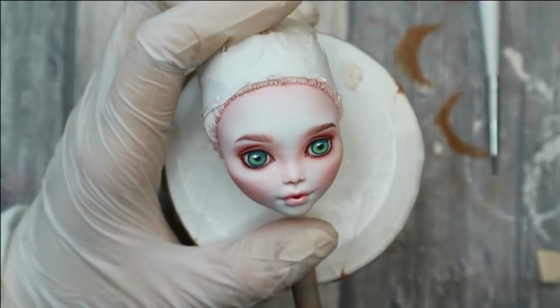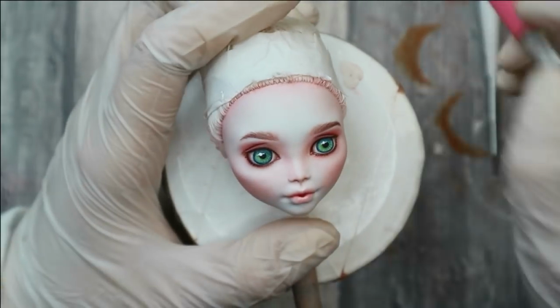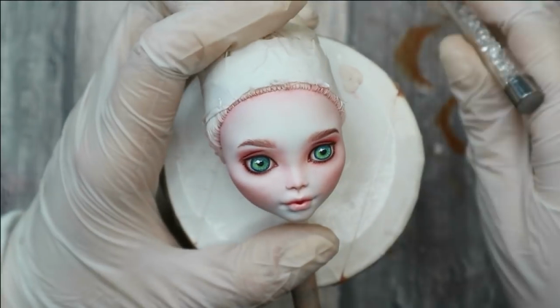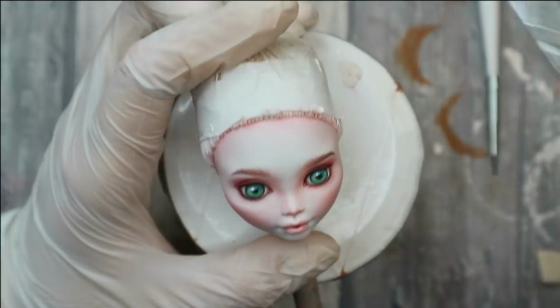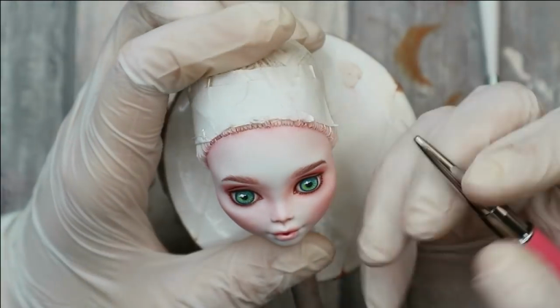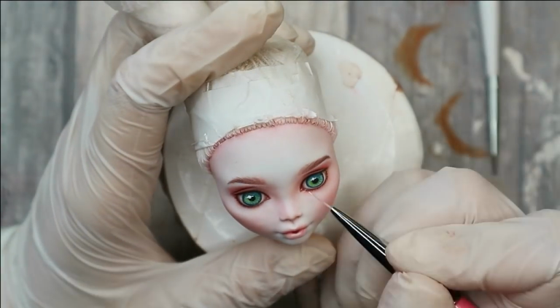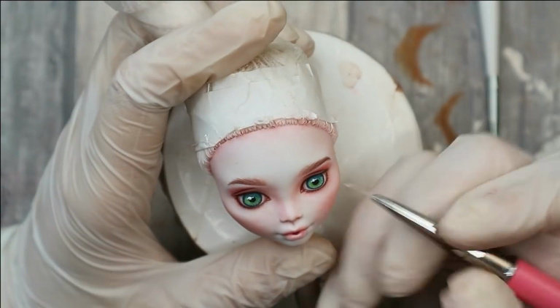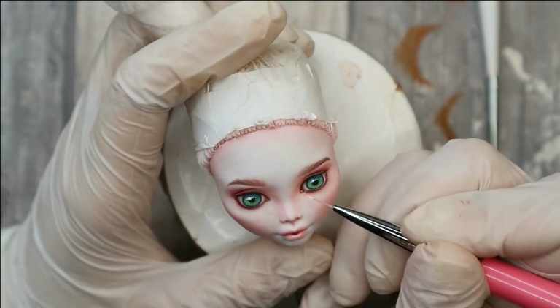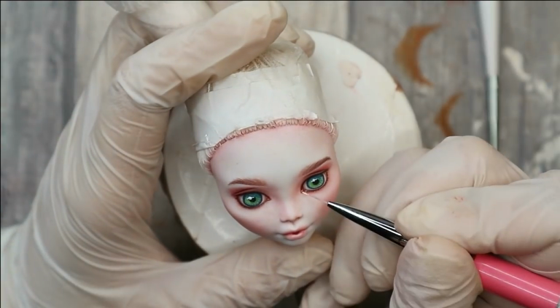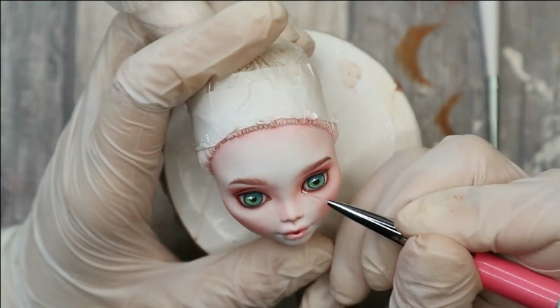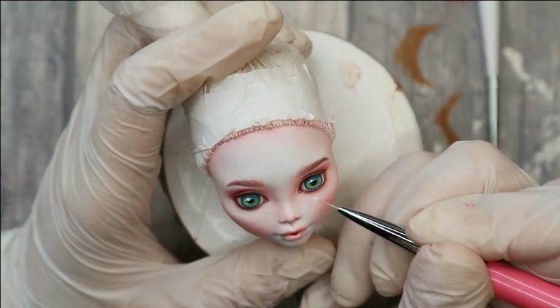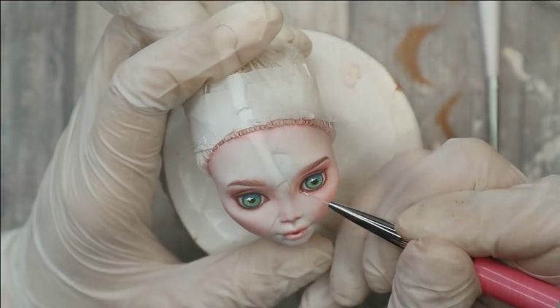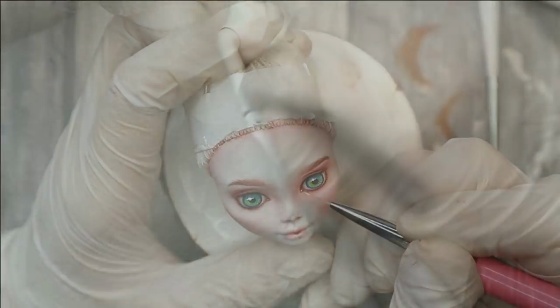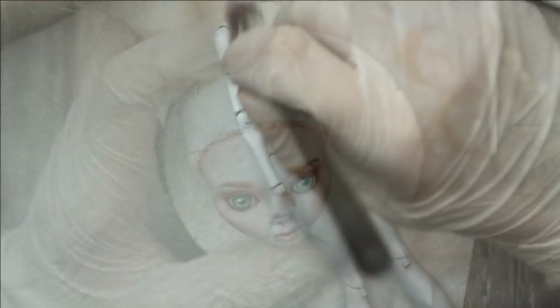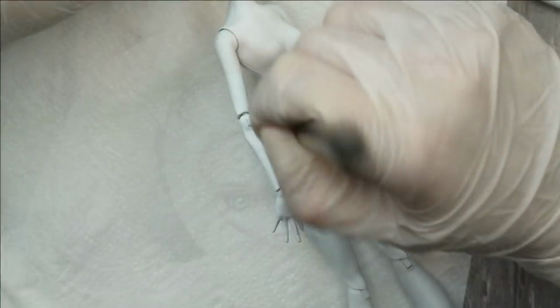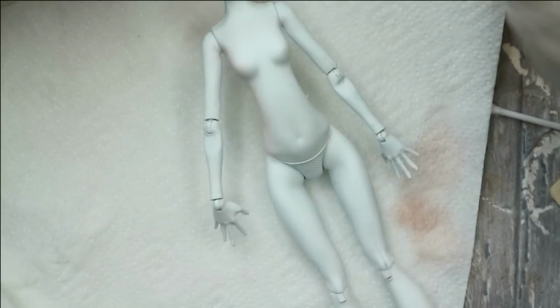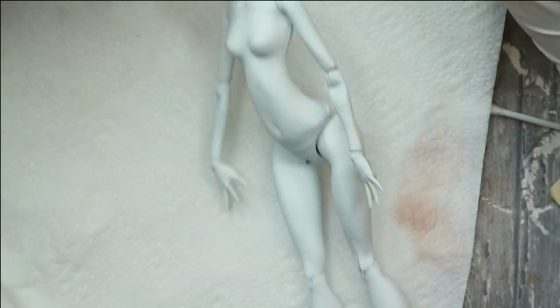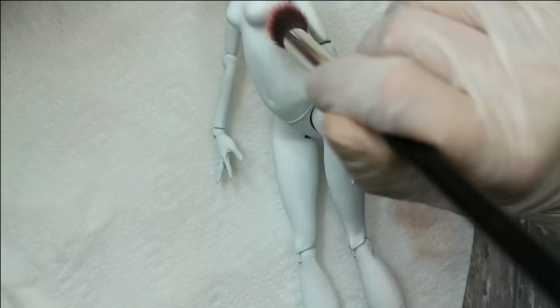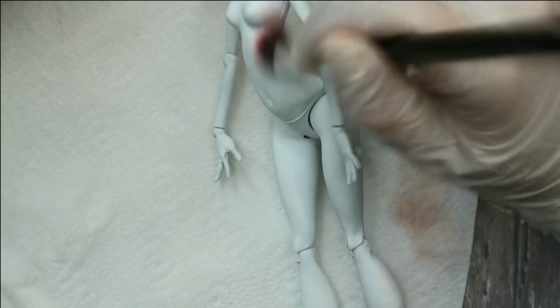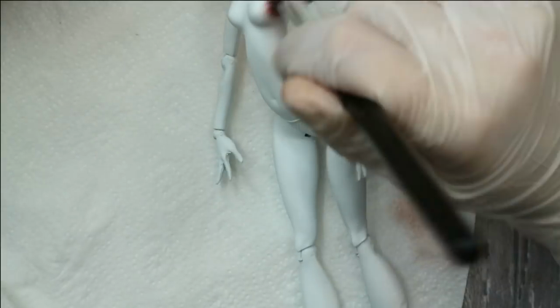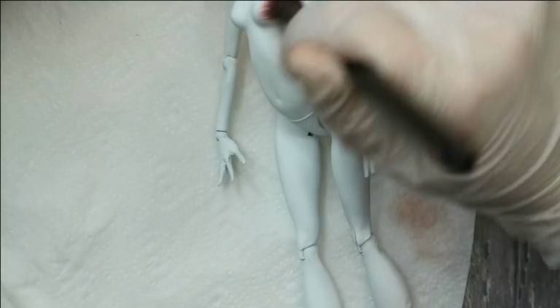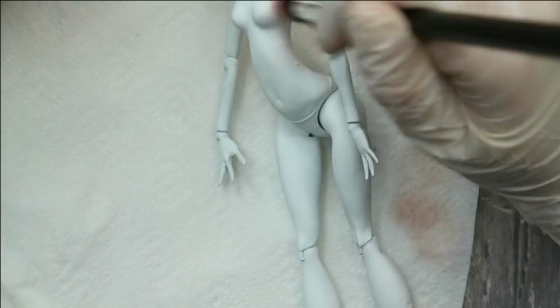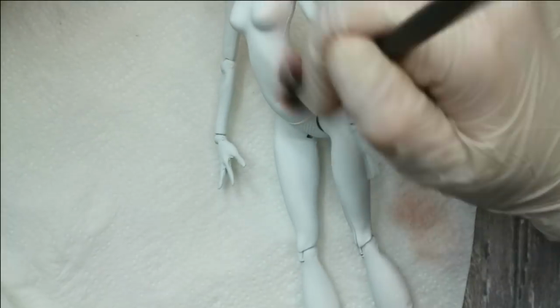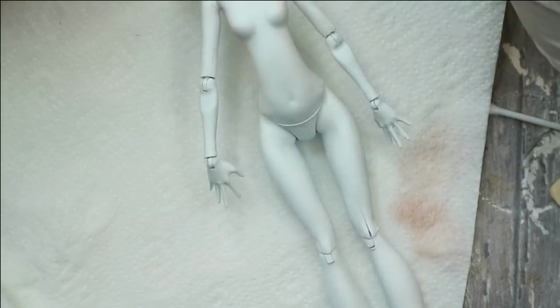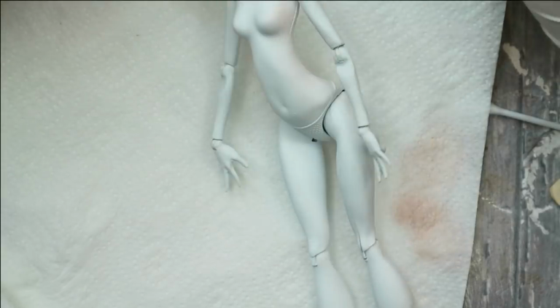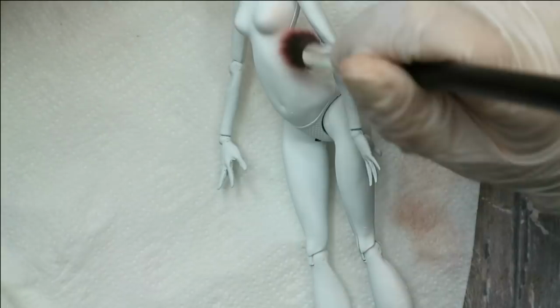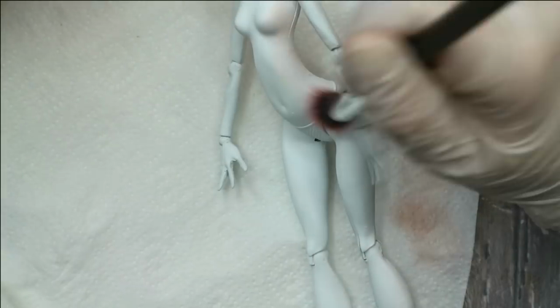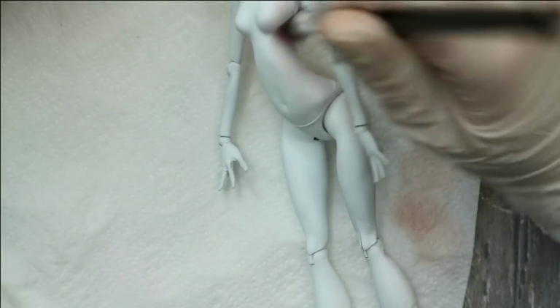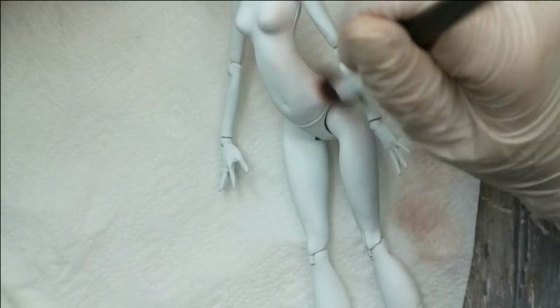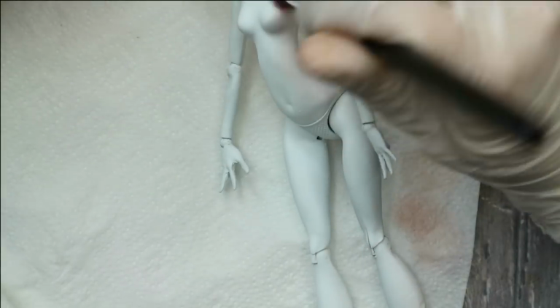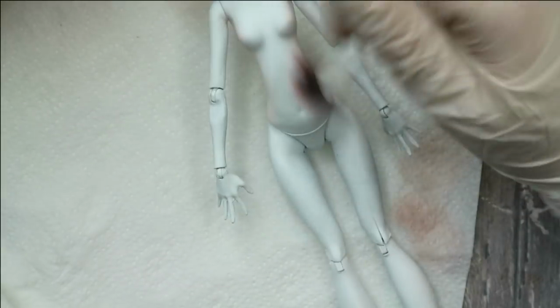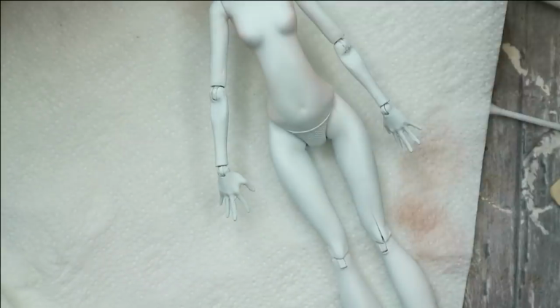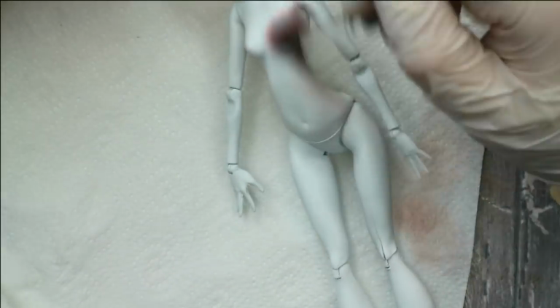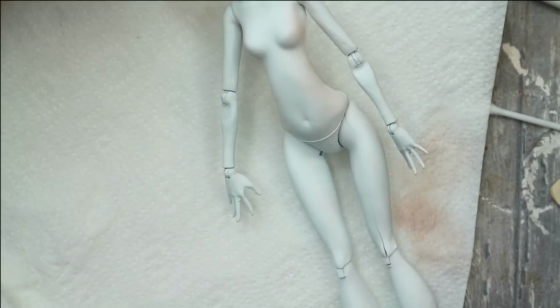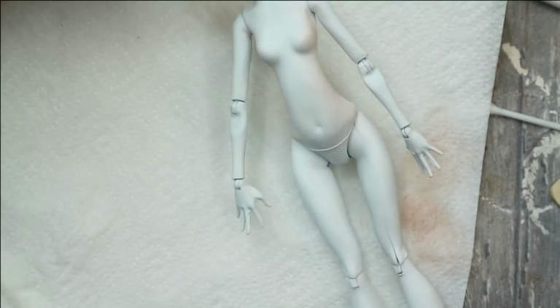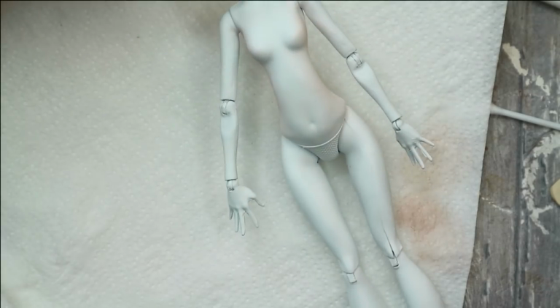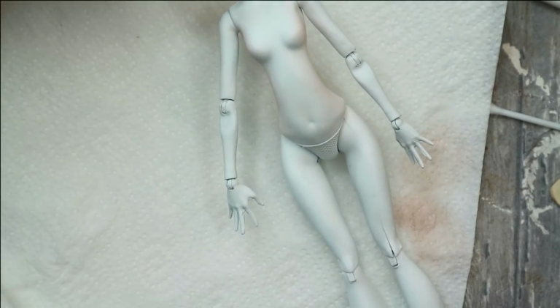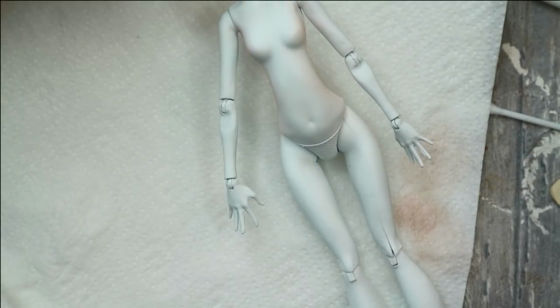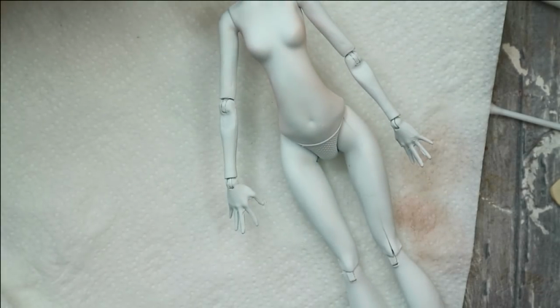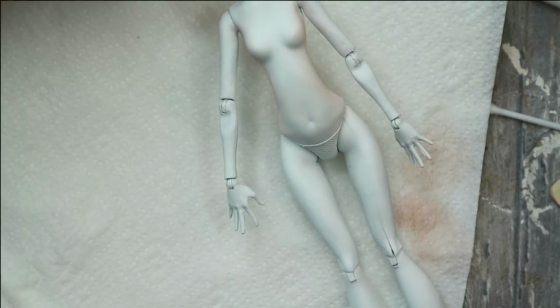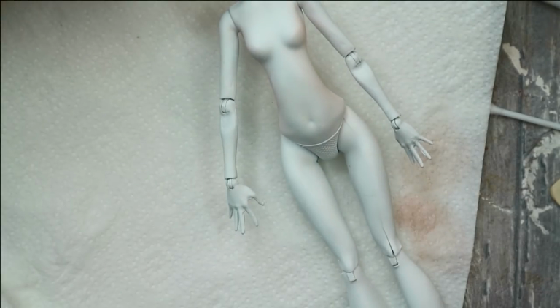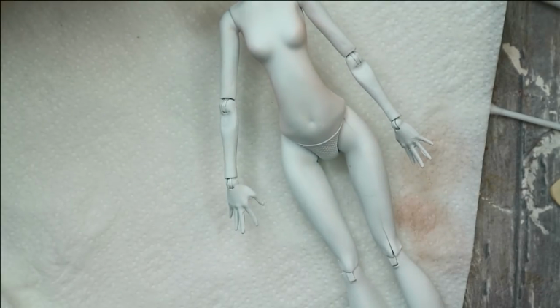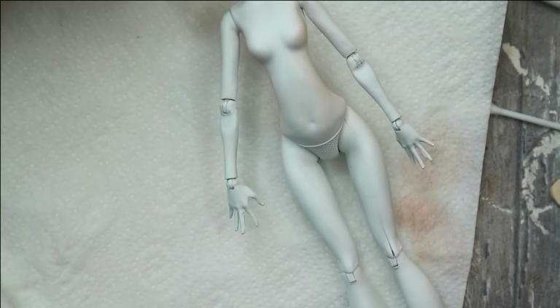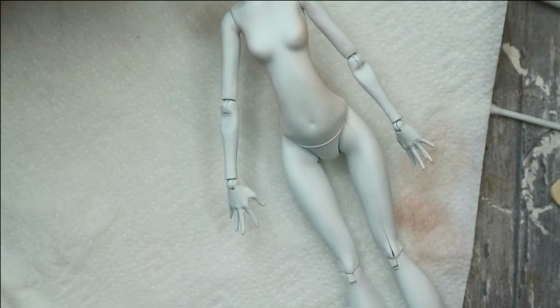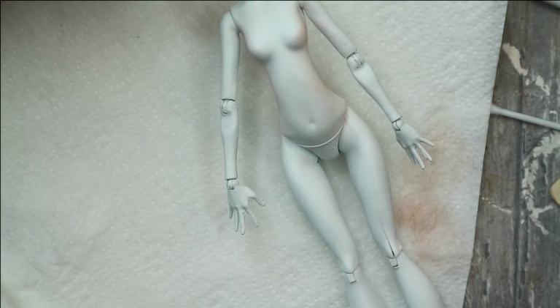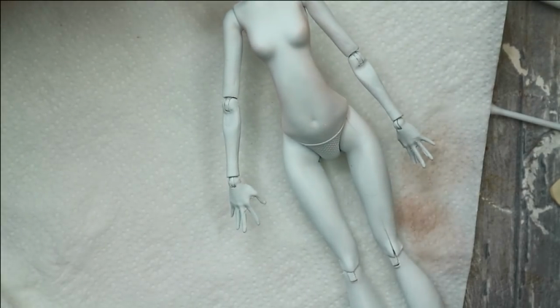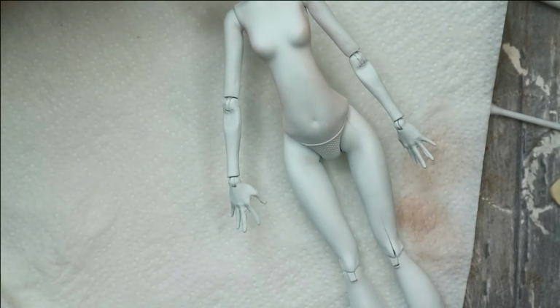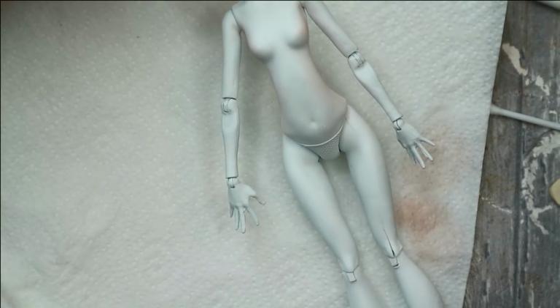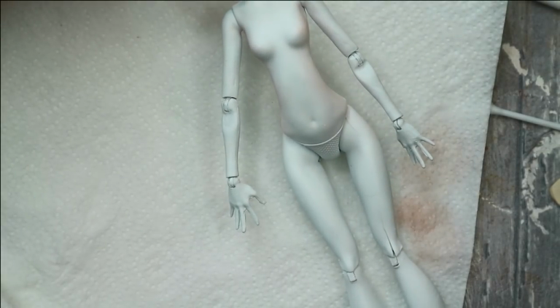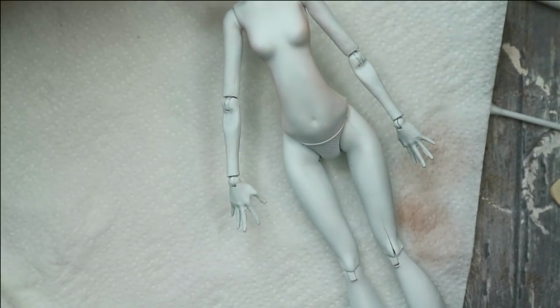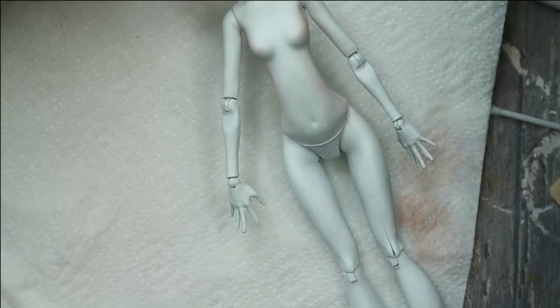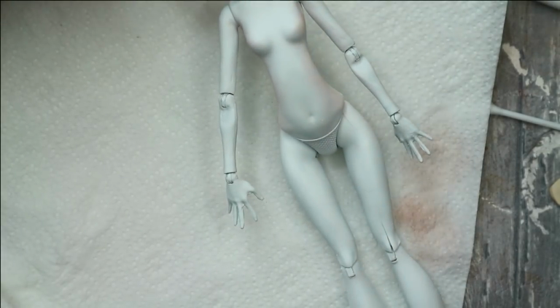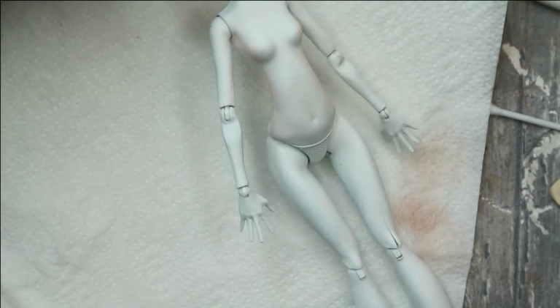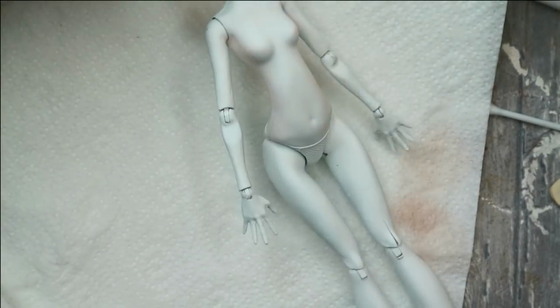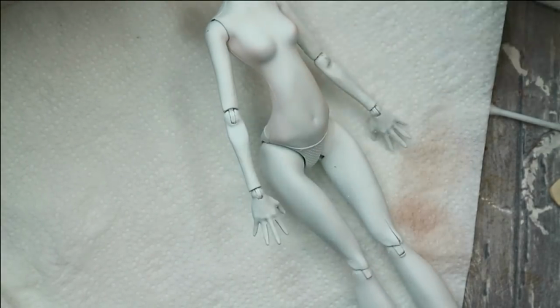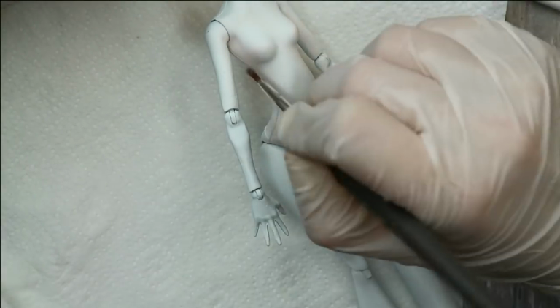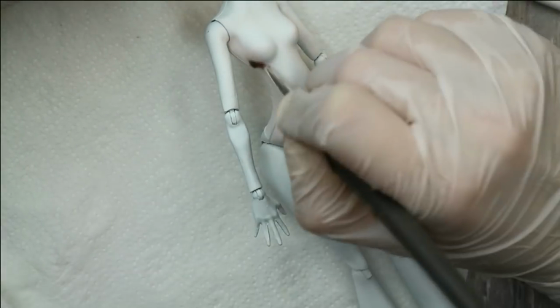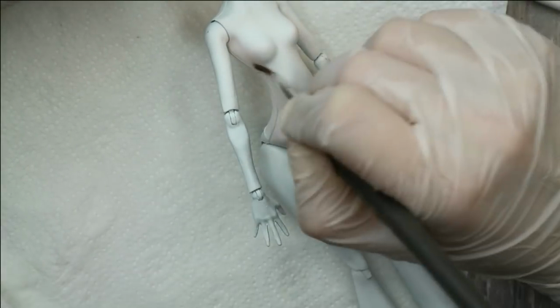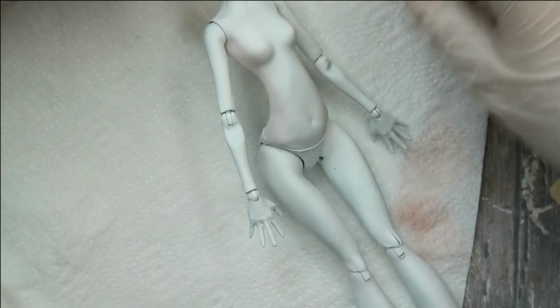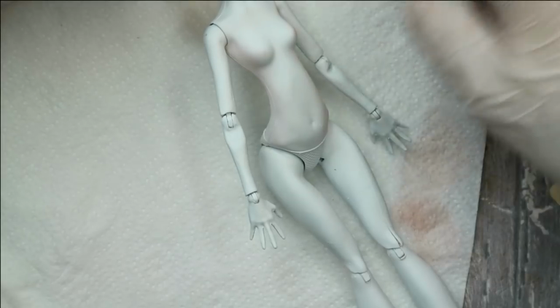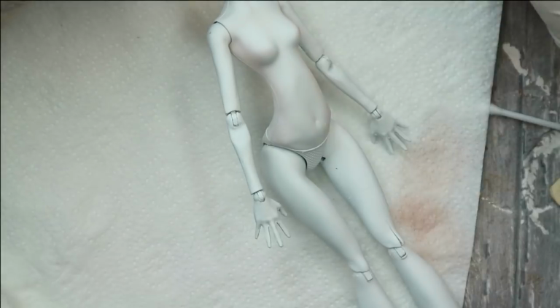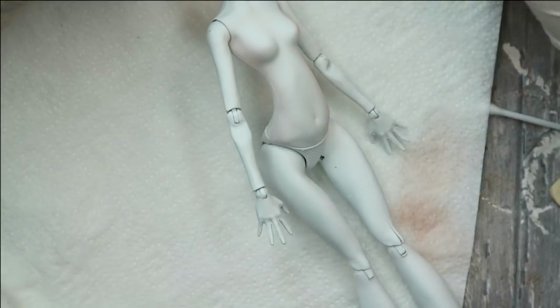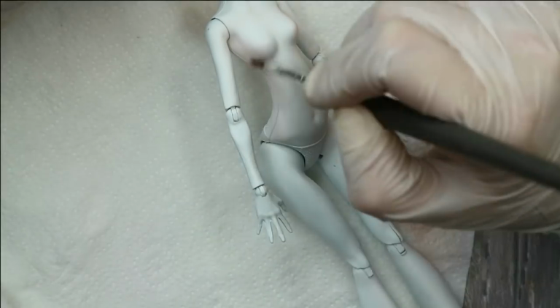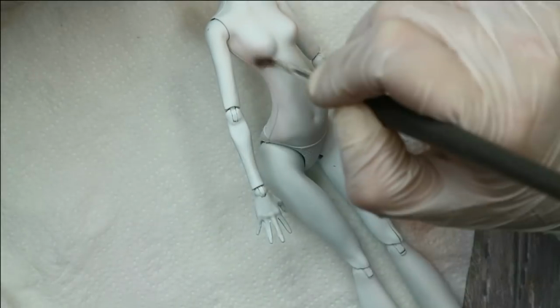Now it's time to blush her body with pastels, and then we can move on to the outfit and to the other details.